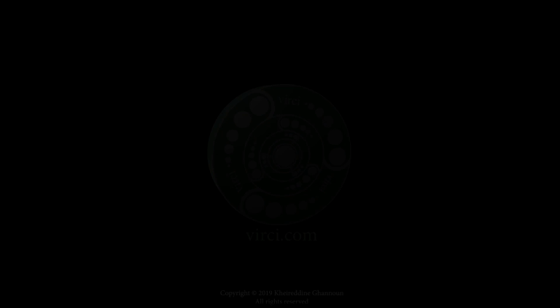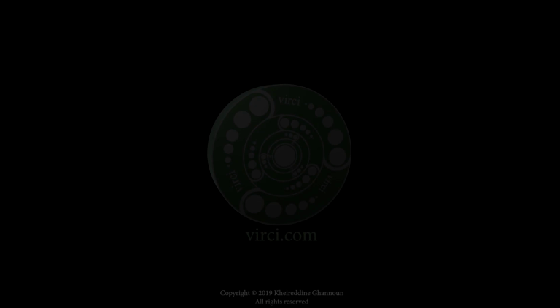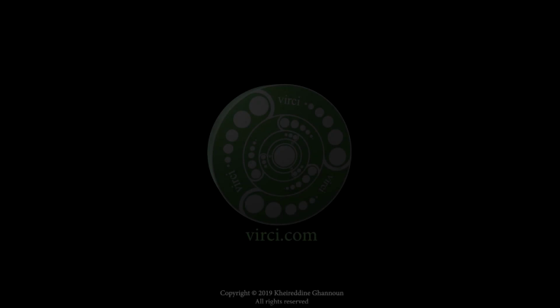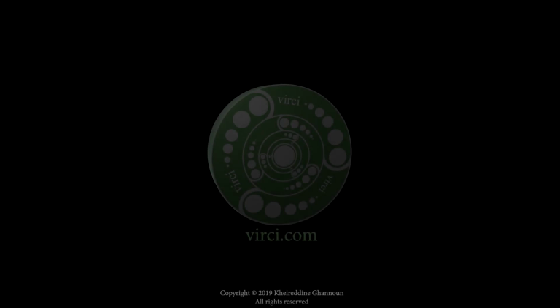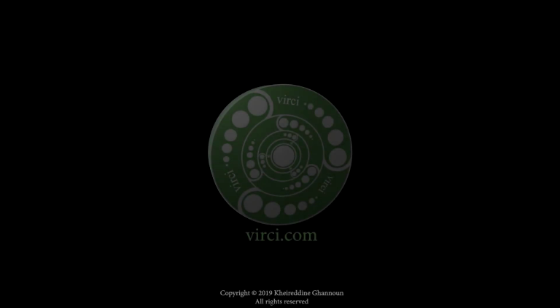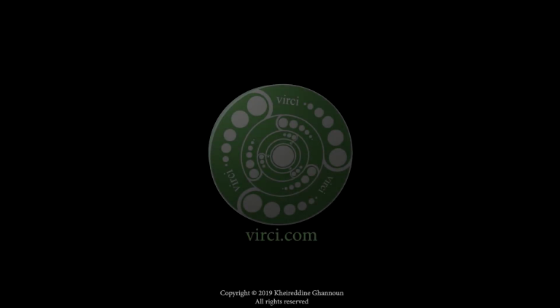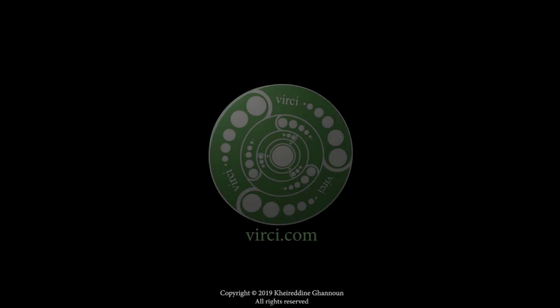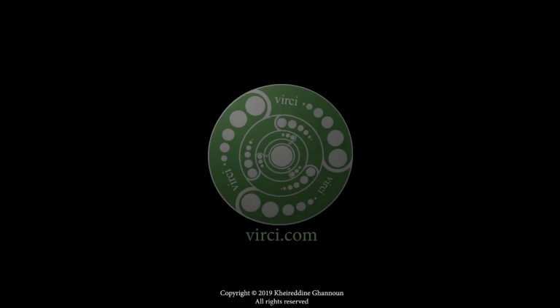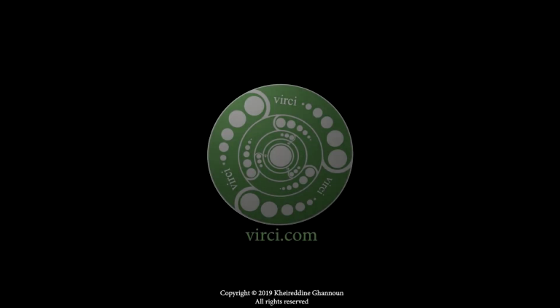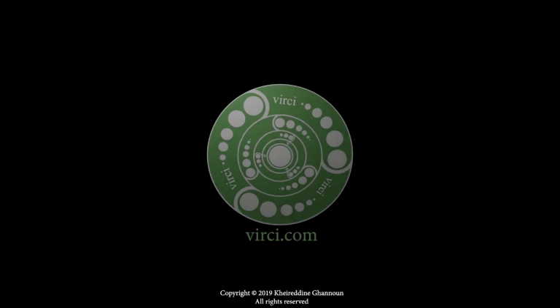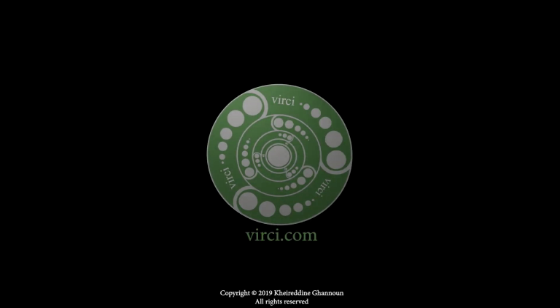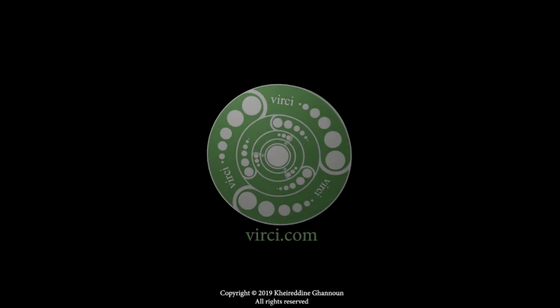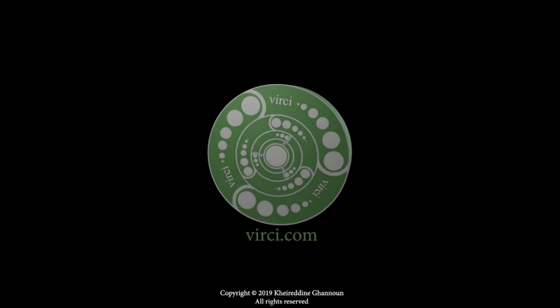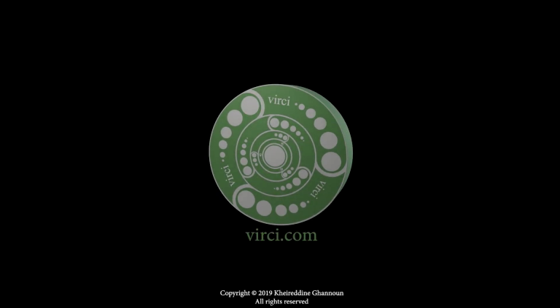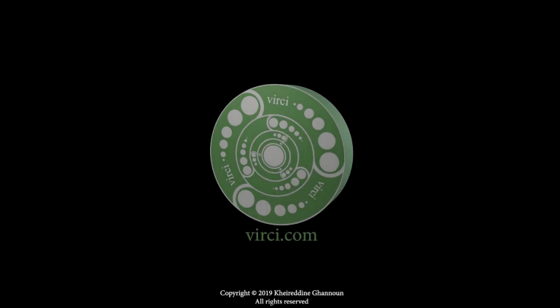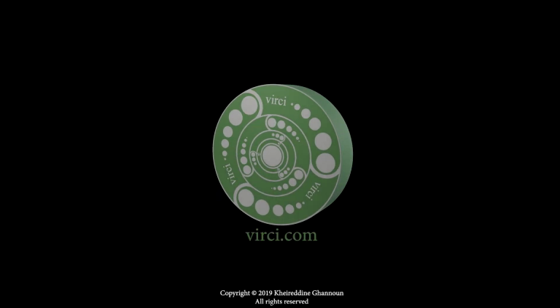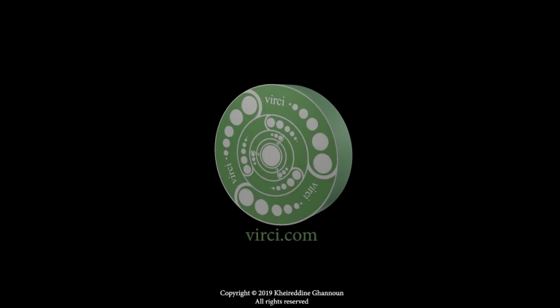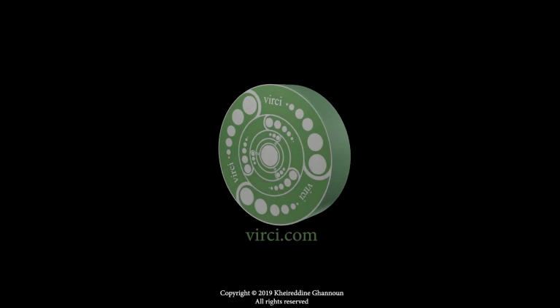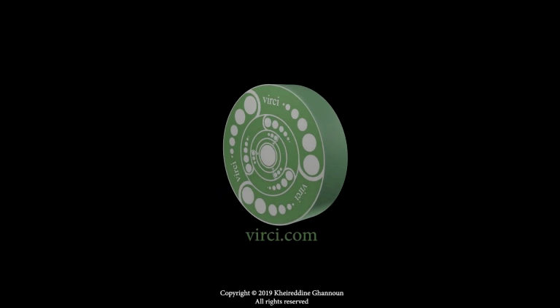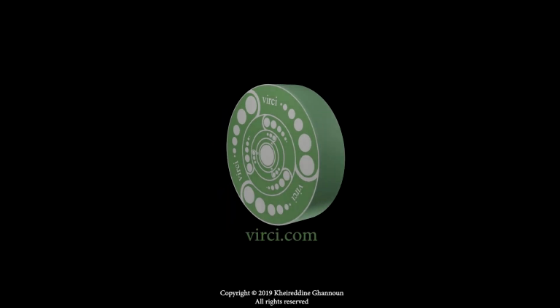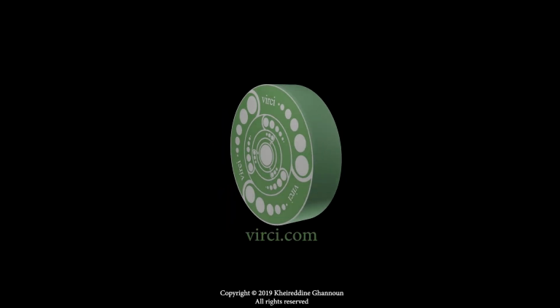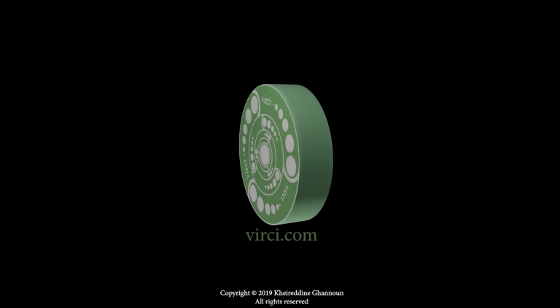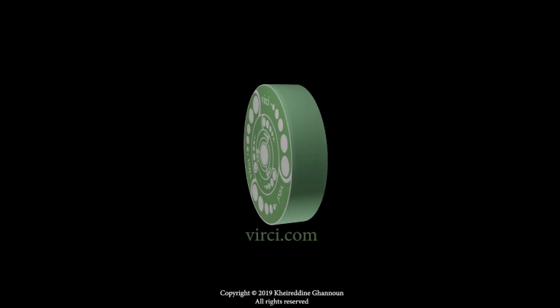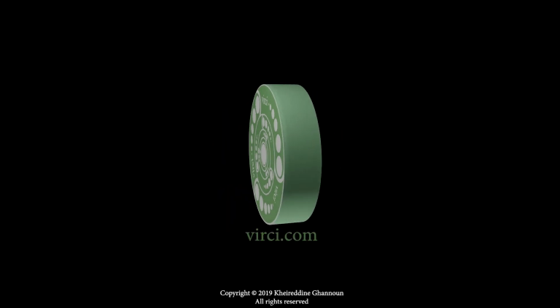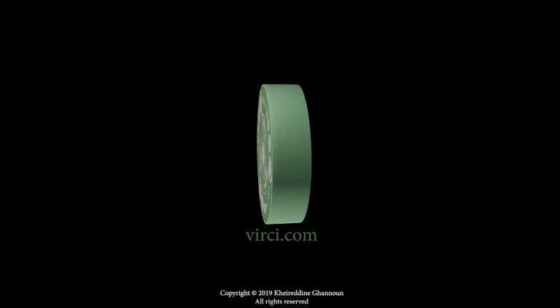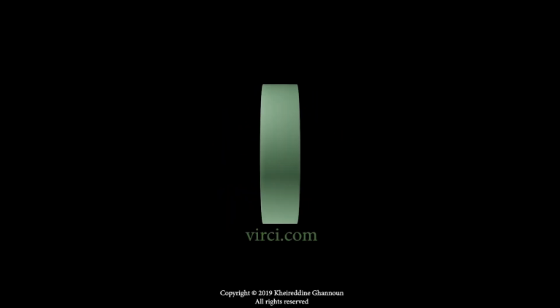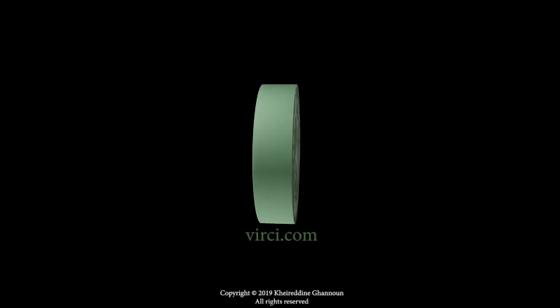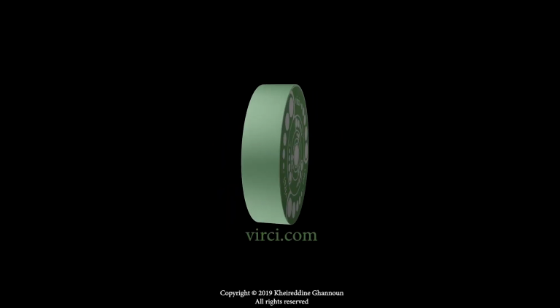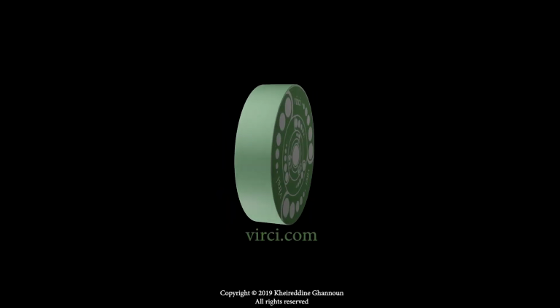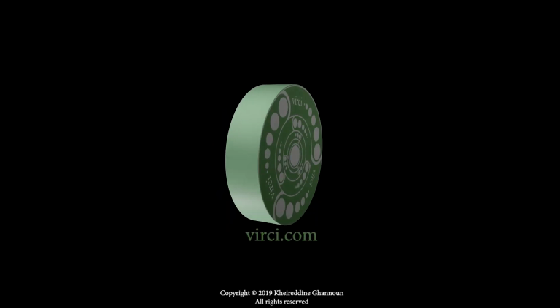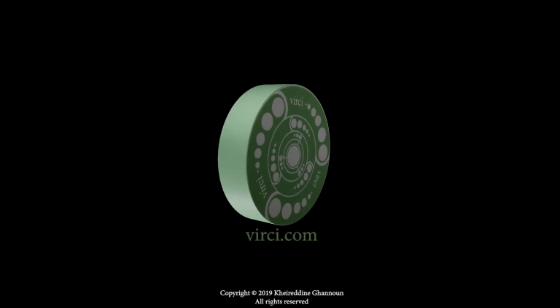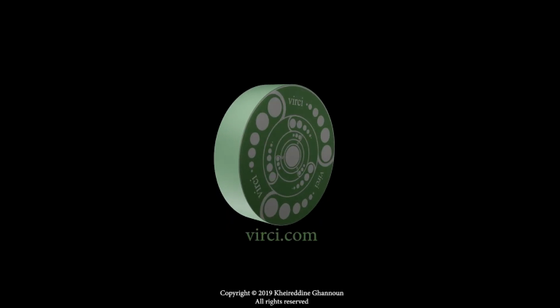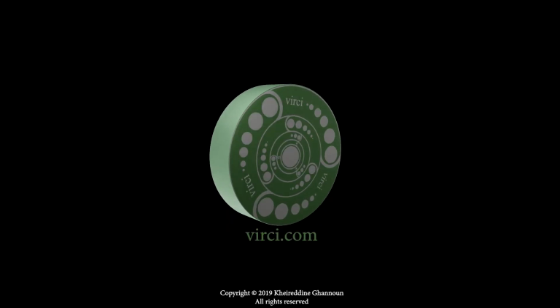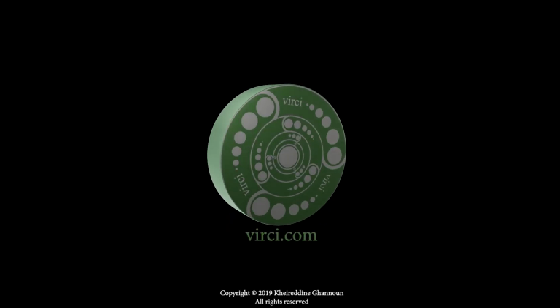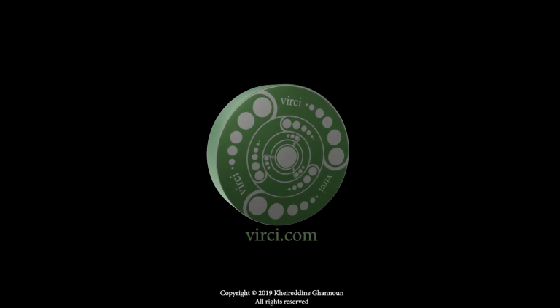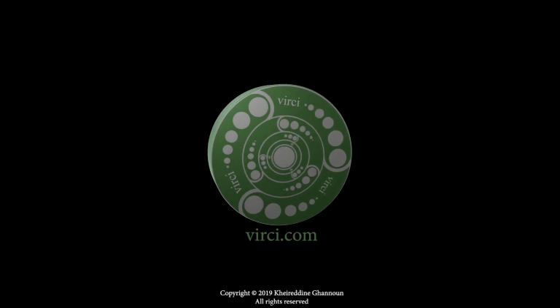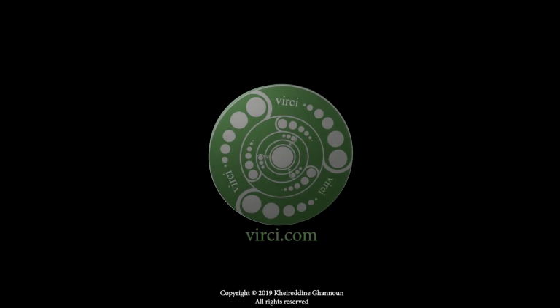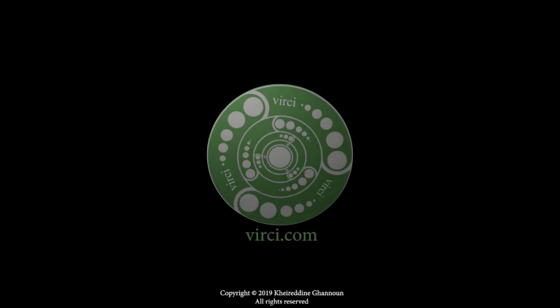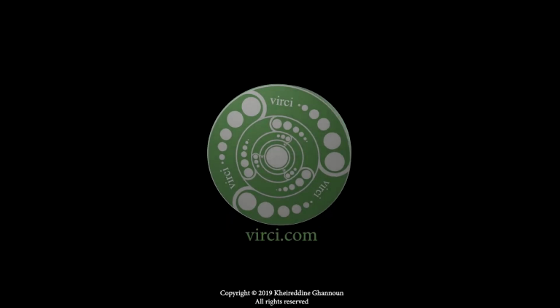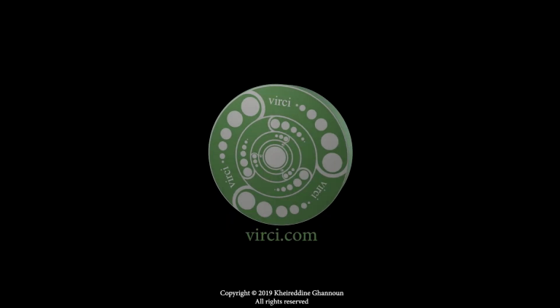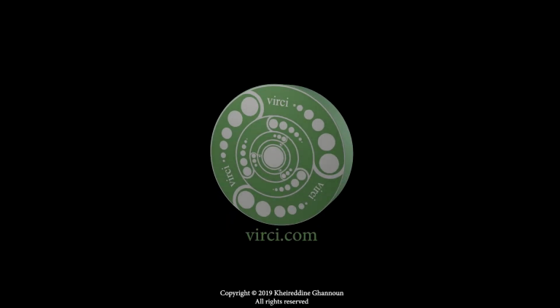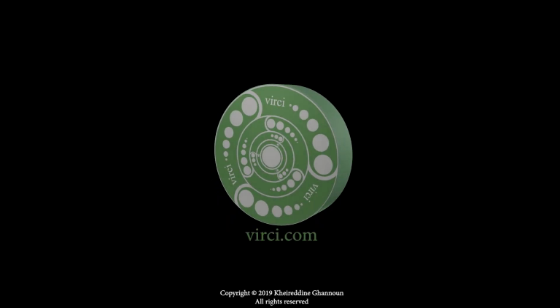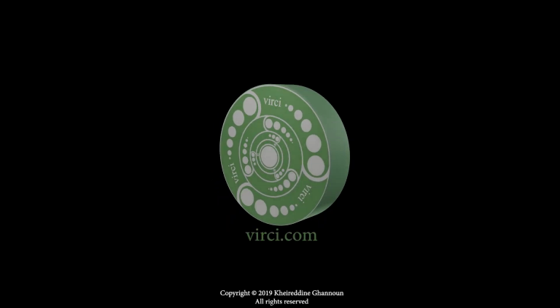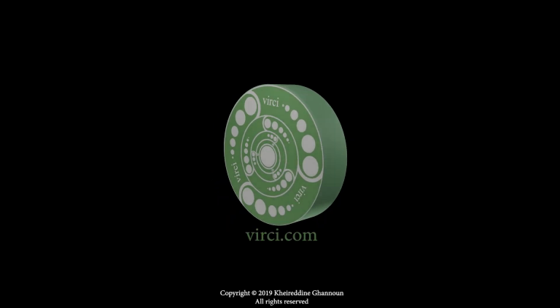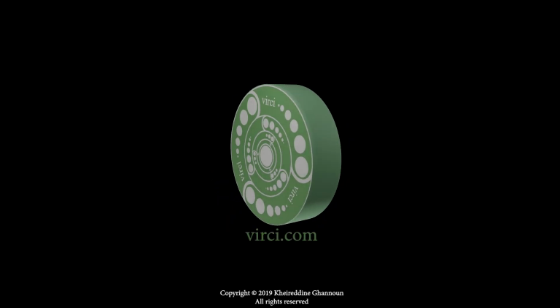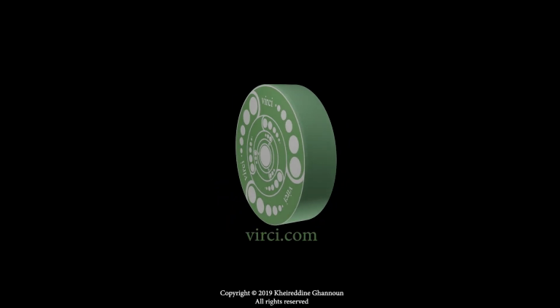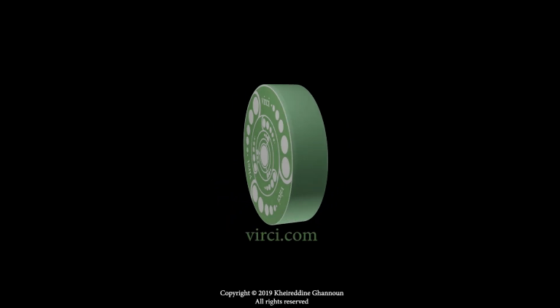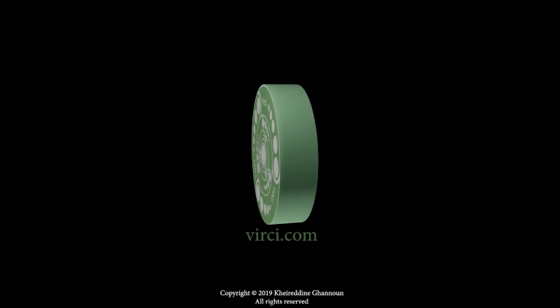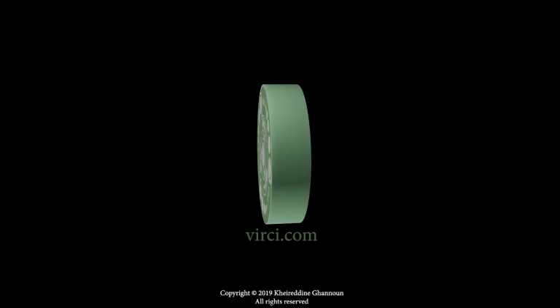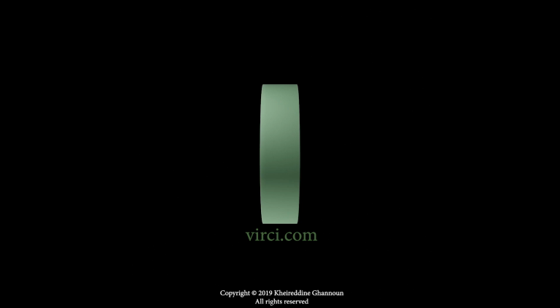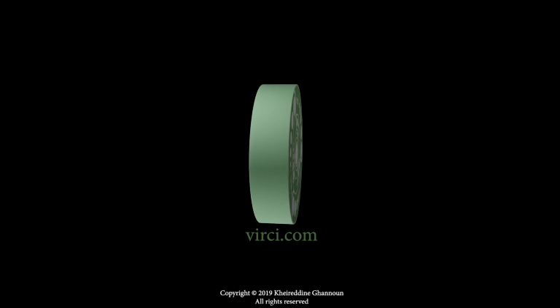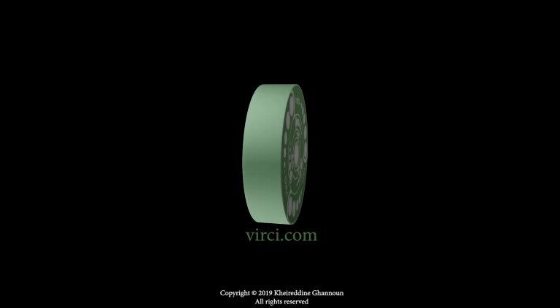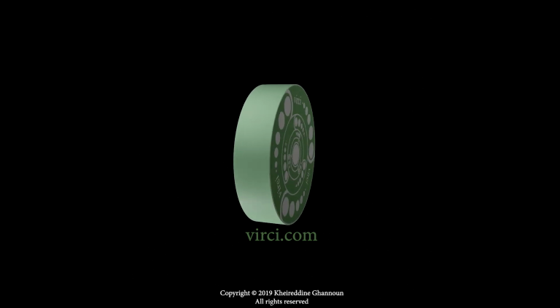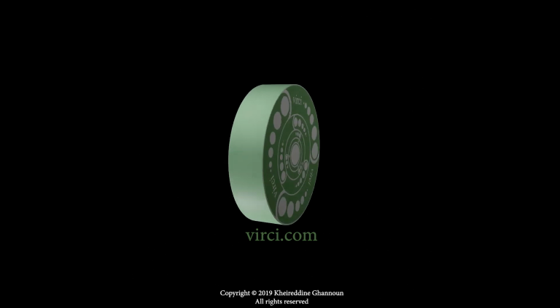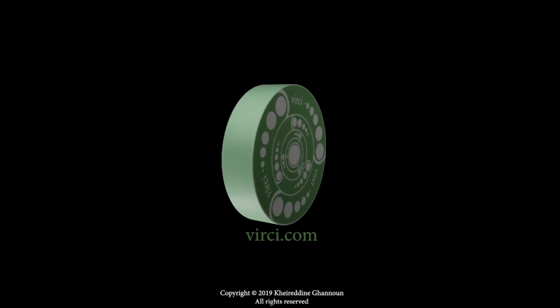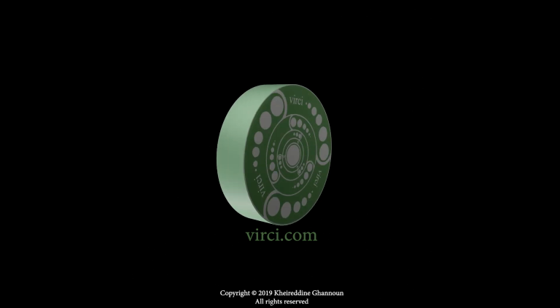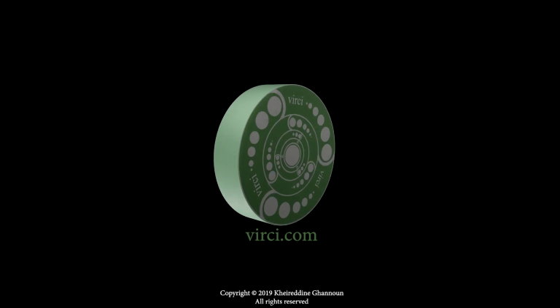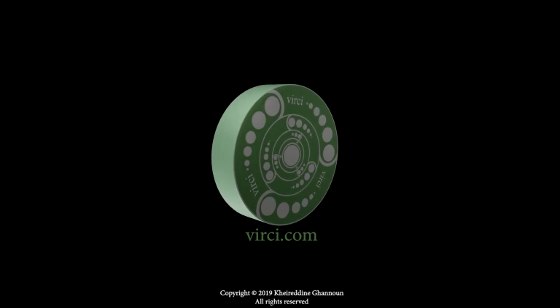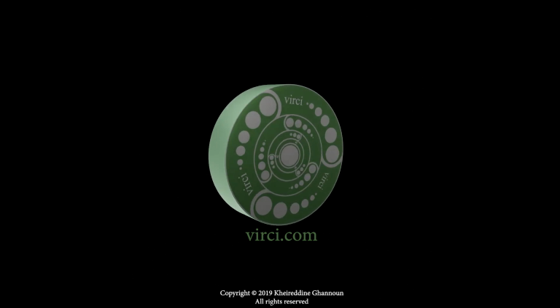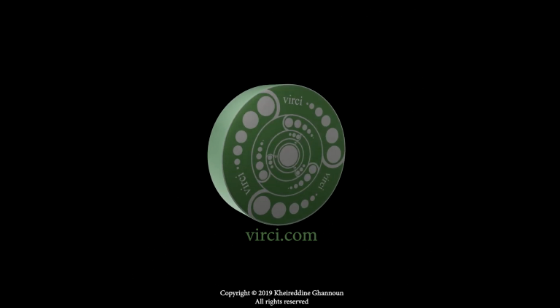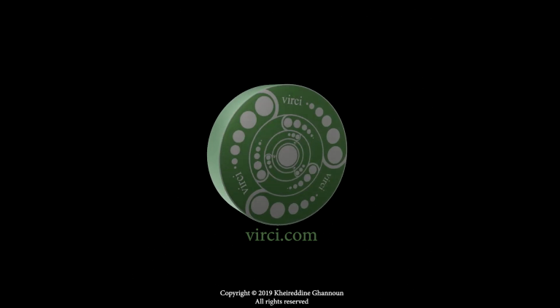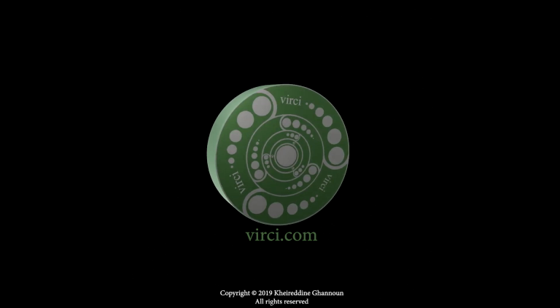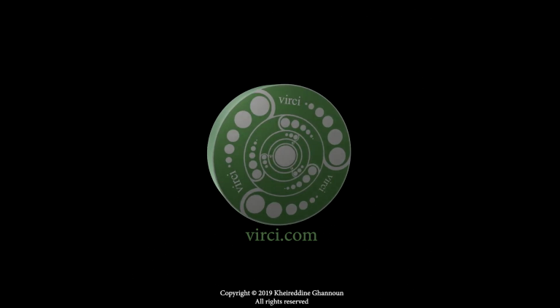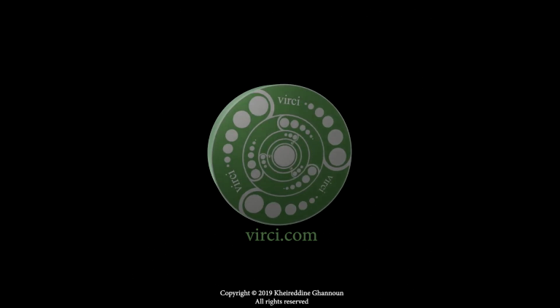This video is brought to you by Virchii, a science and technology company offering research and development and consulting.